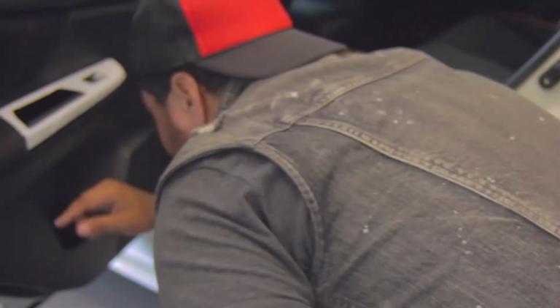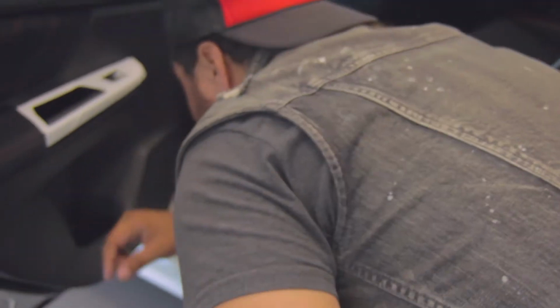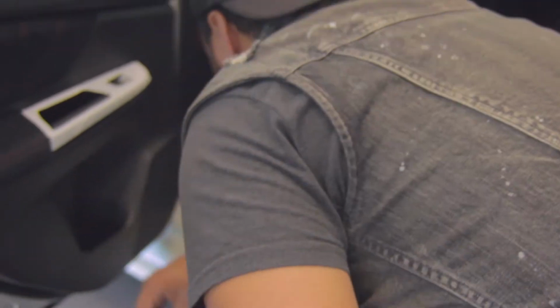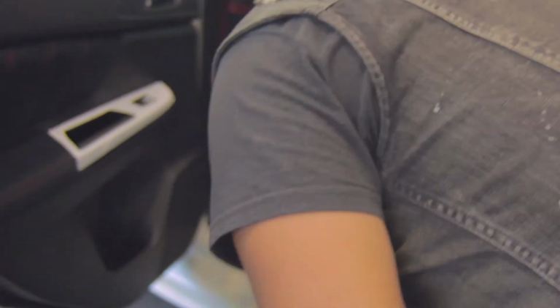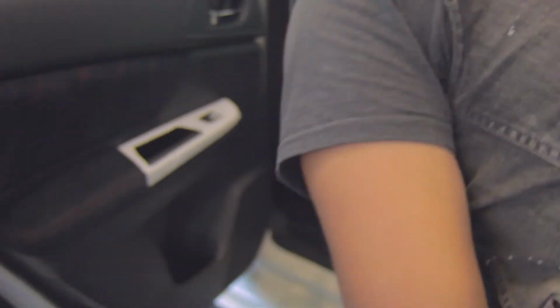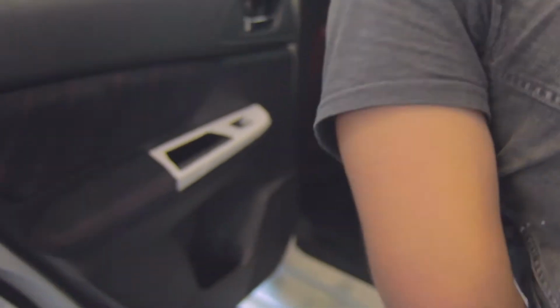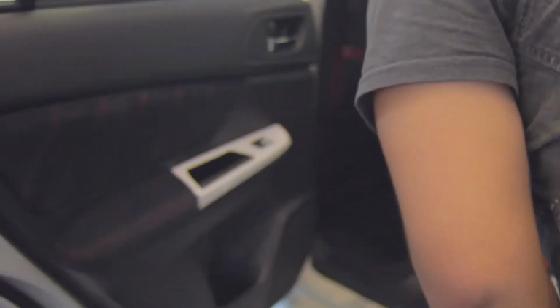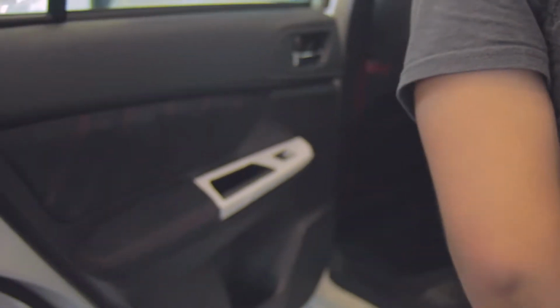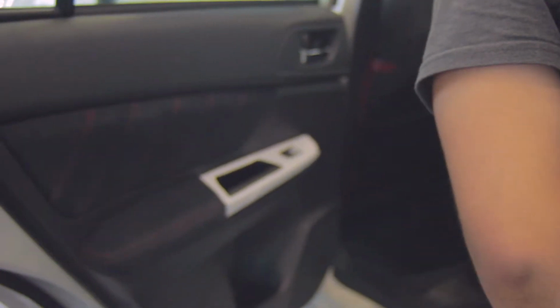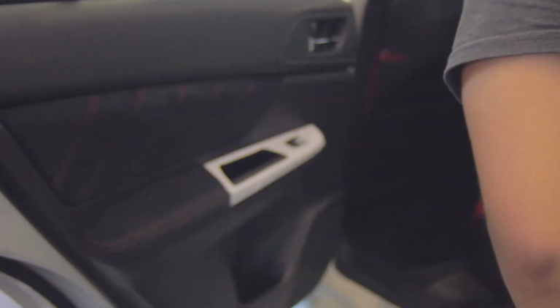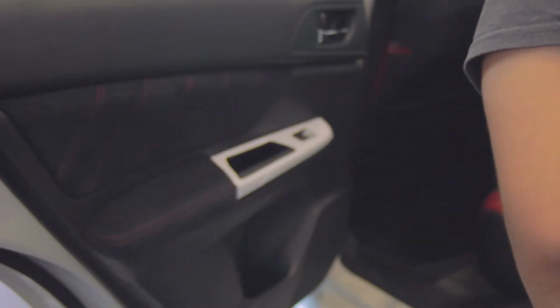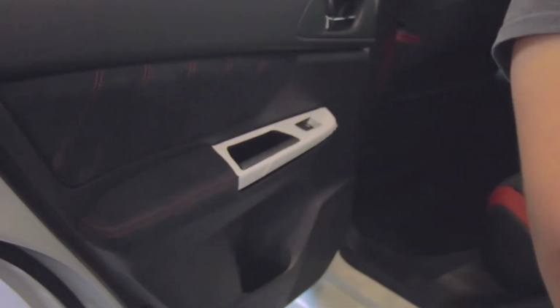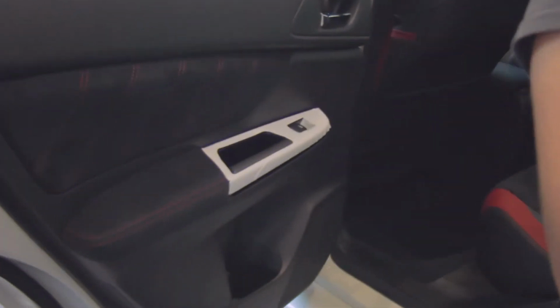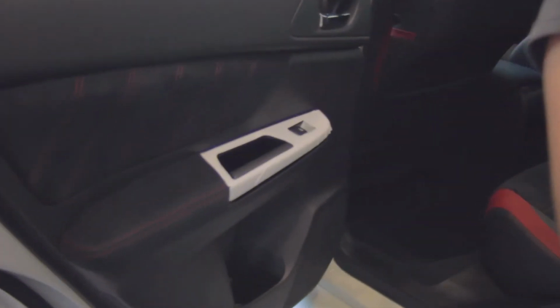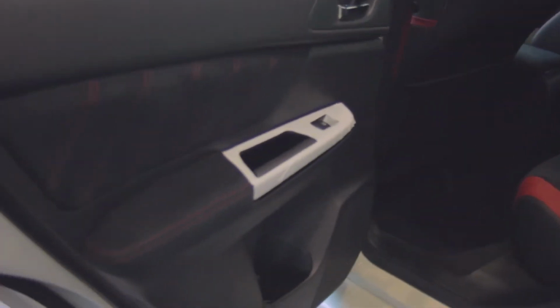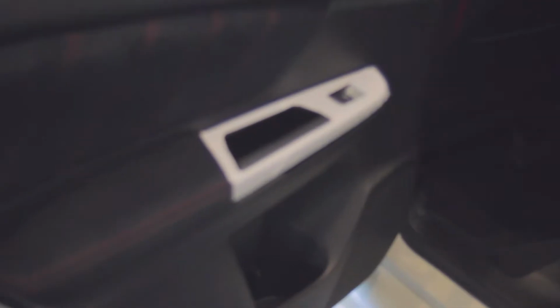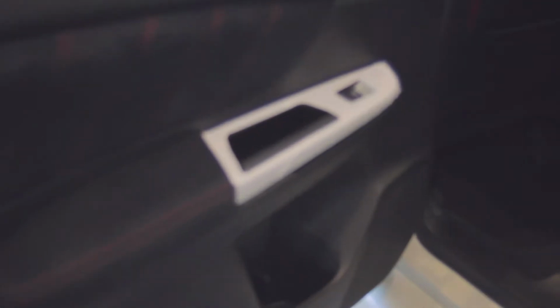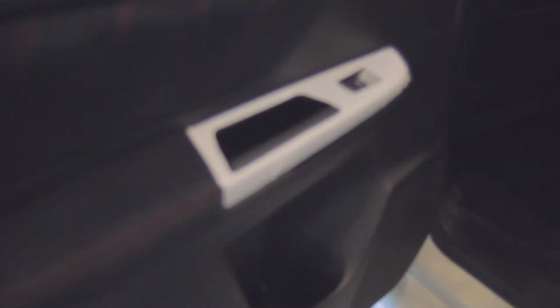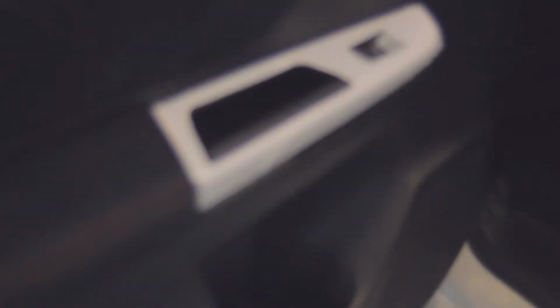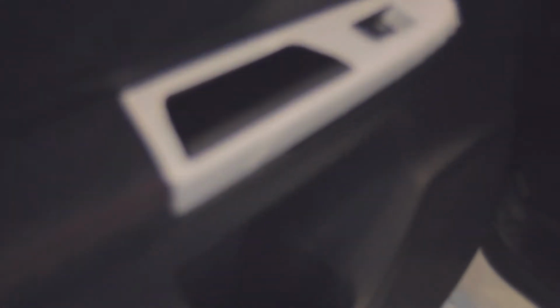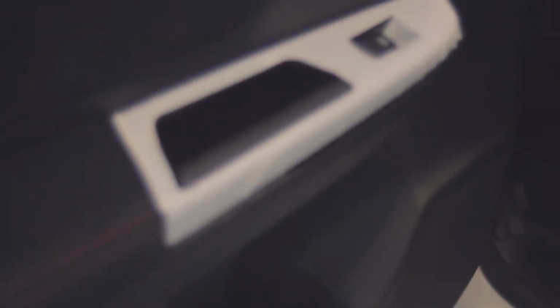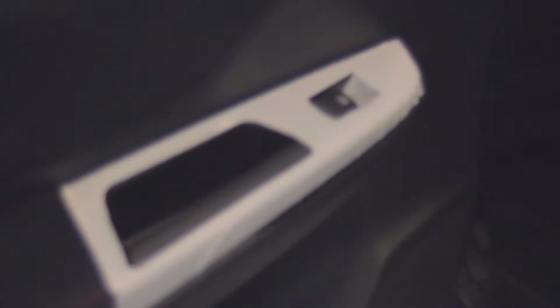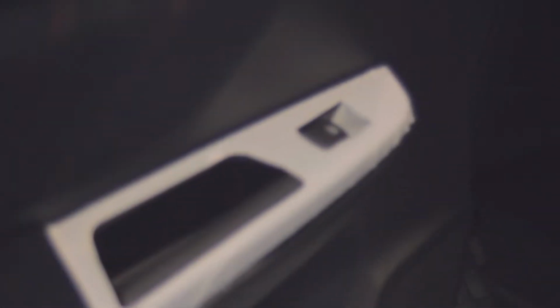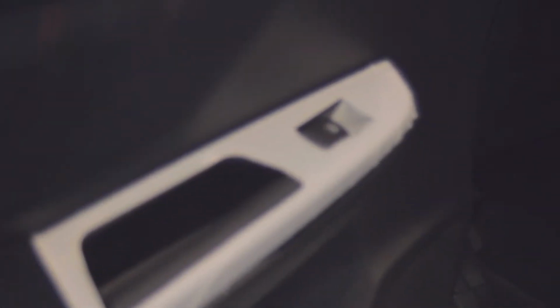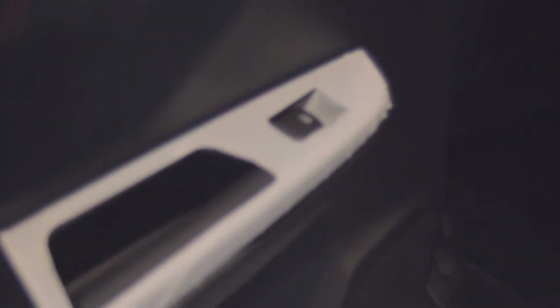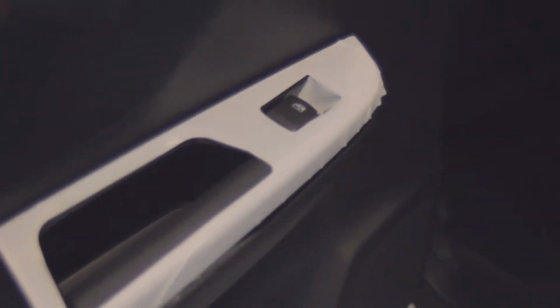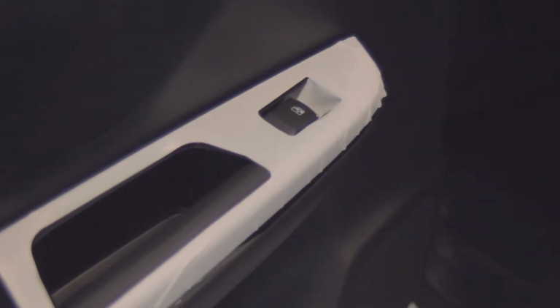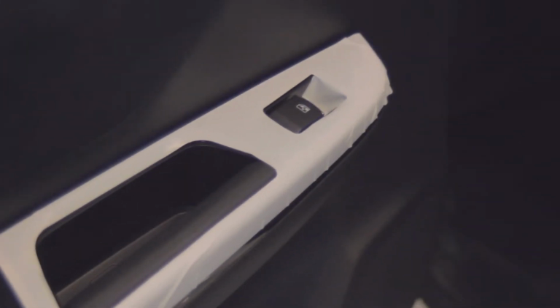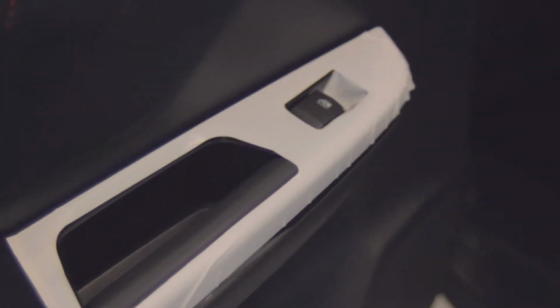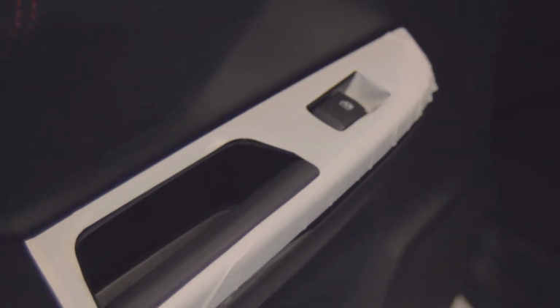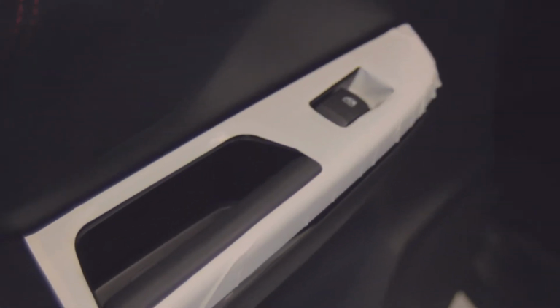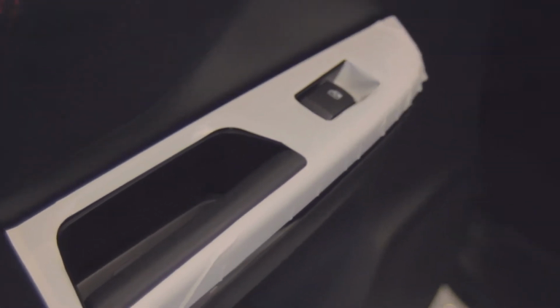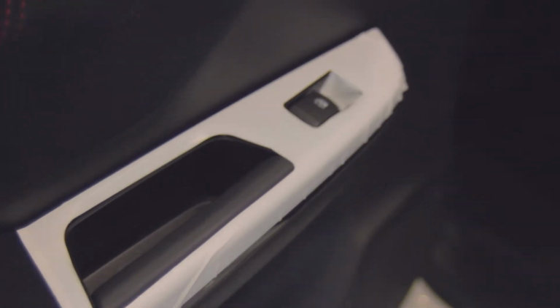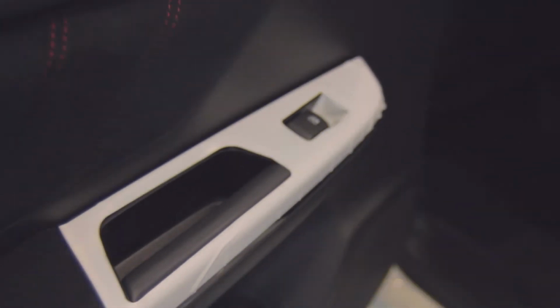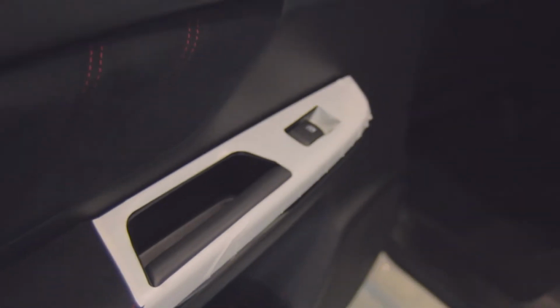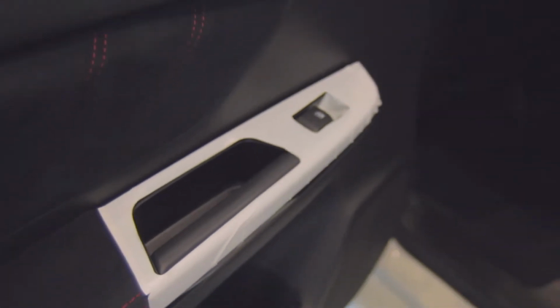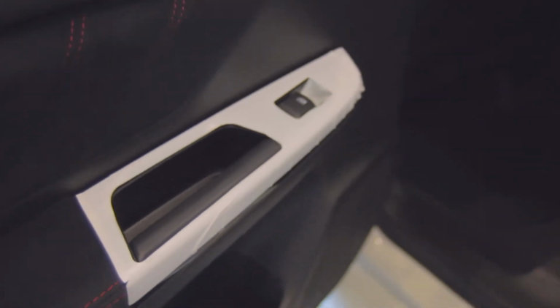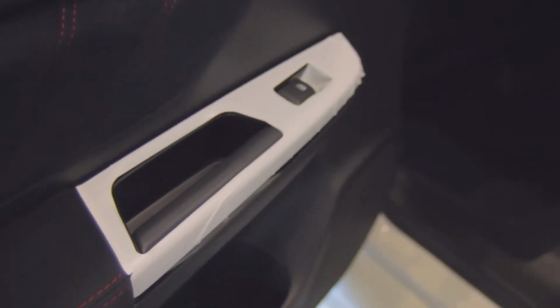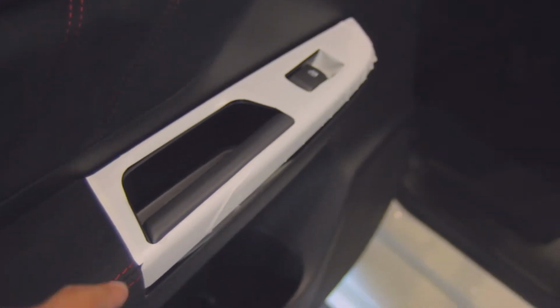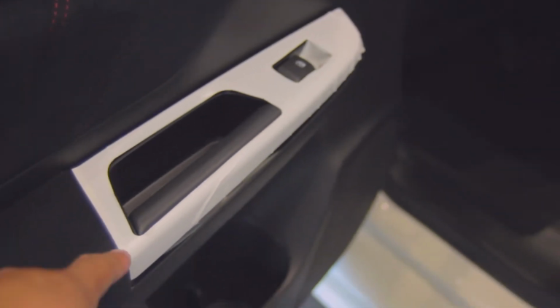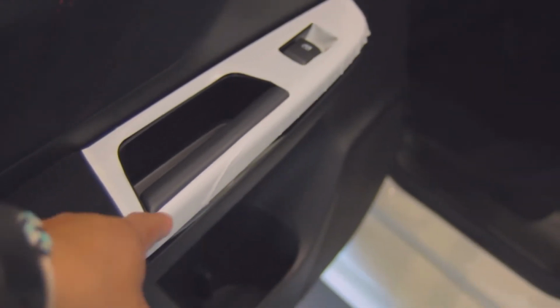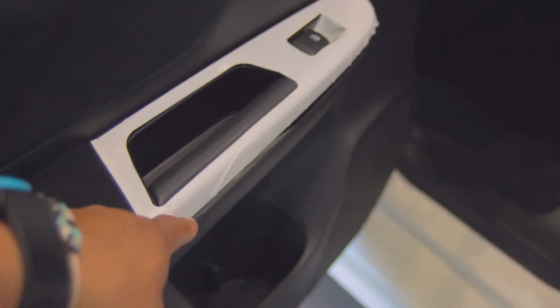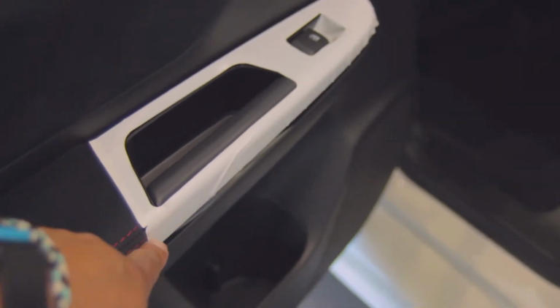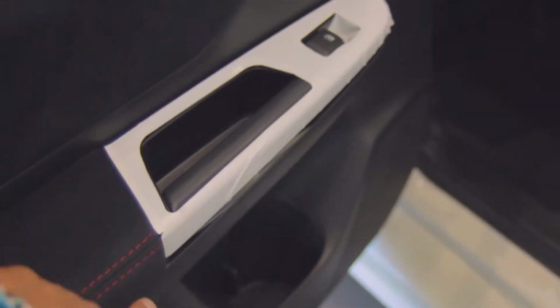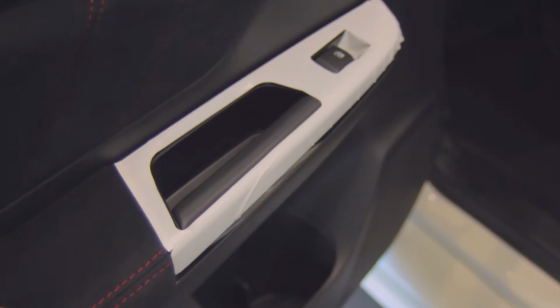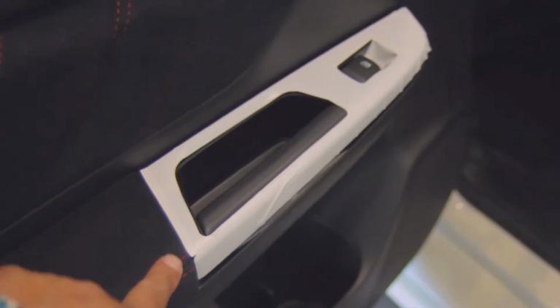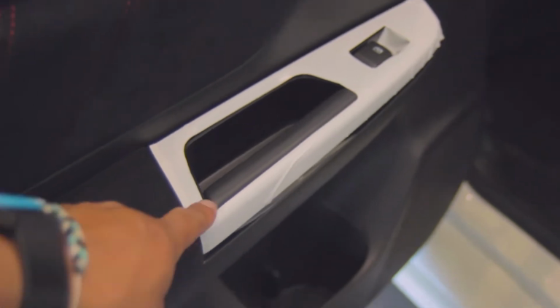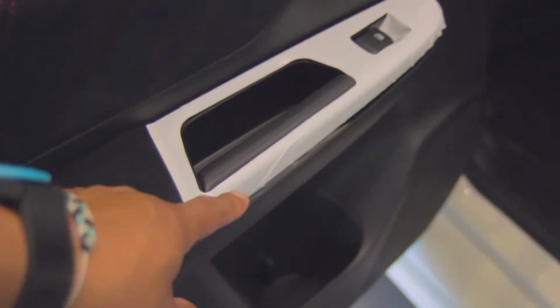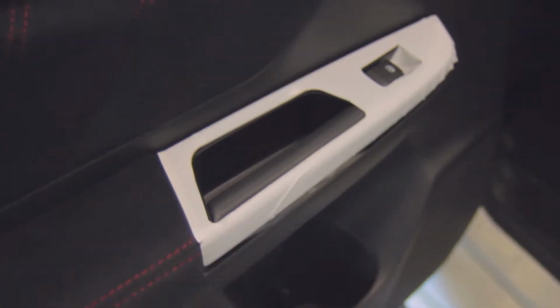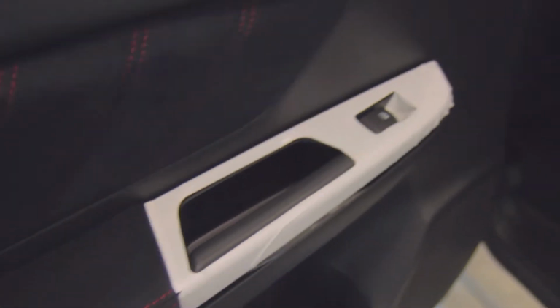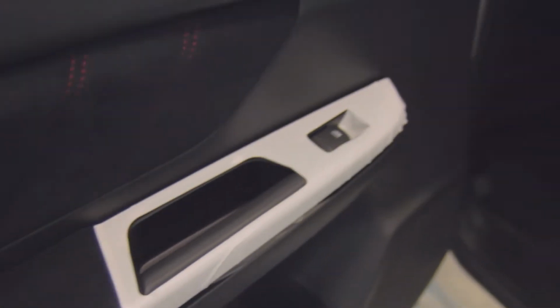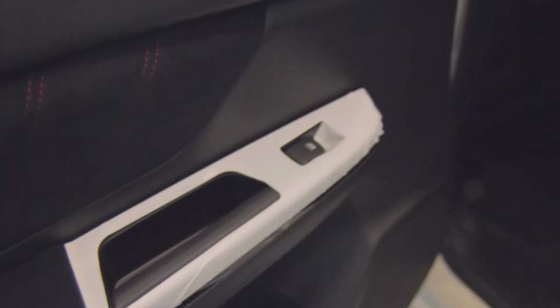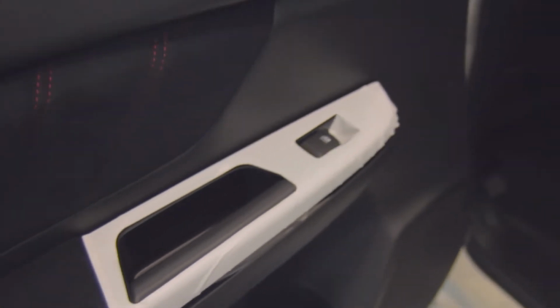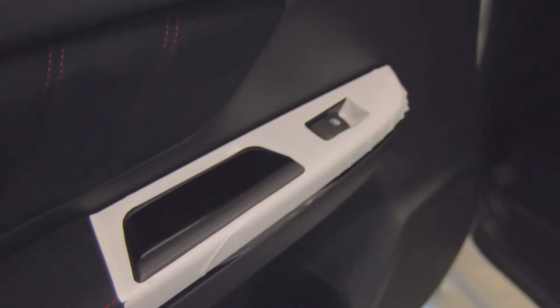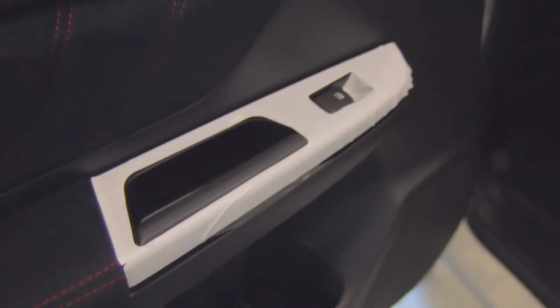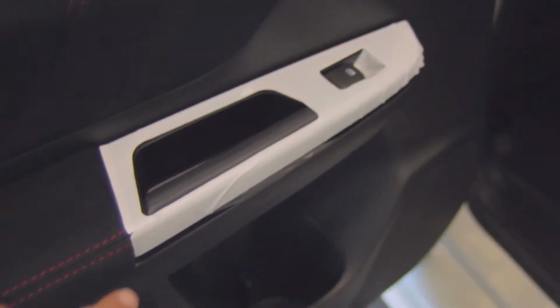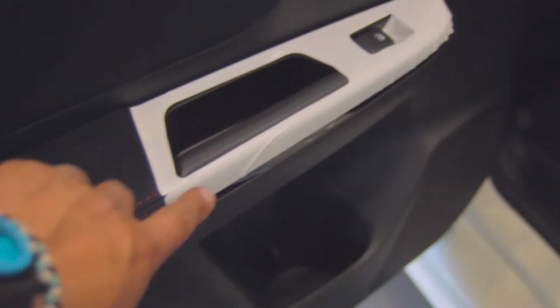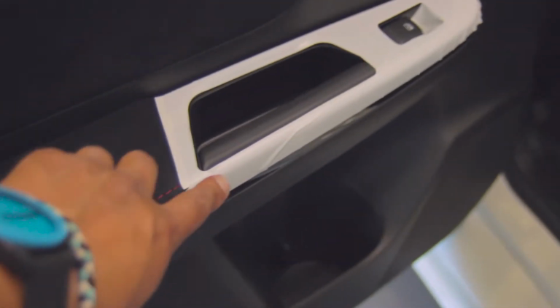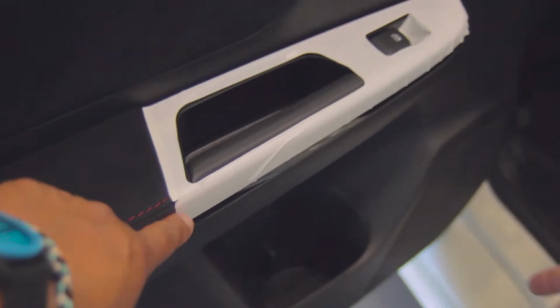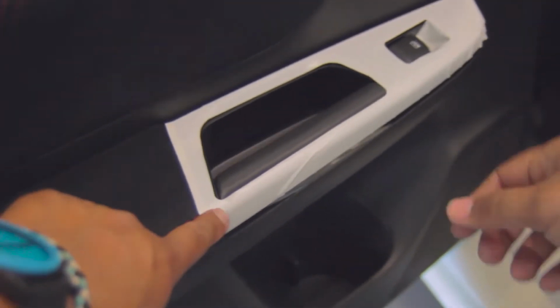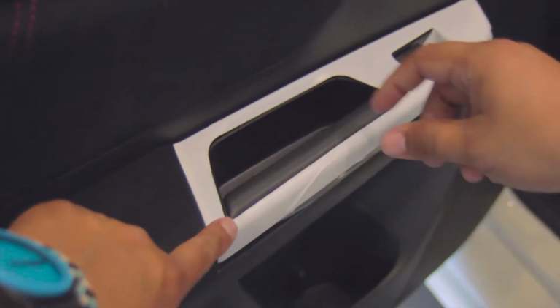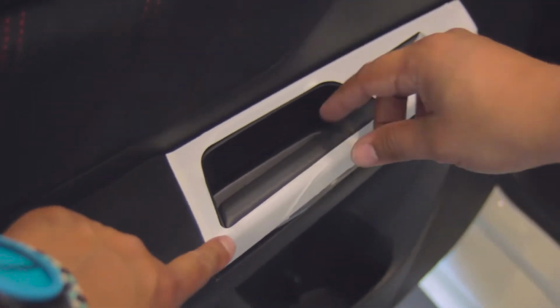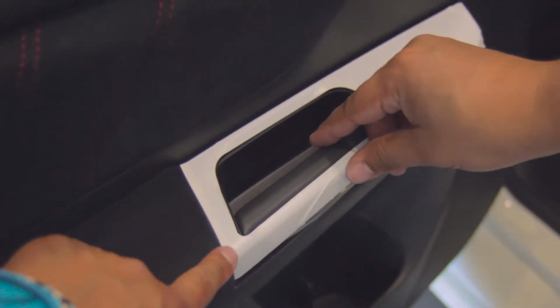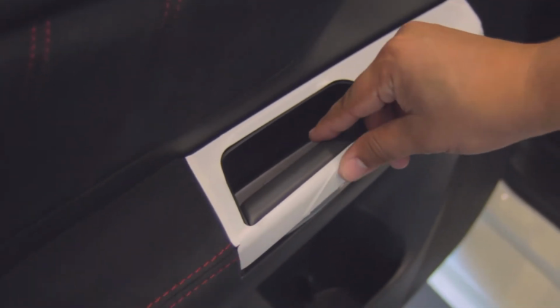Gloss black on all the accents. They've got this wrap job — it's white, but actually this is just to protect the gloss black.